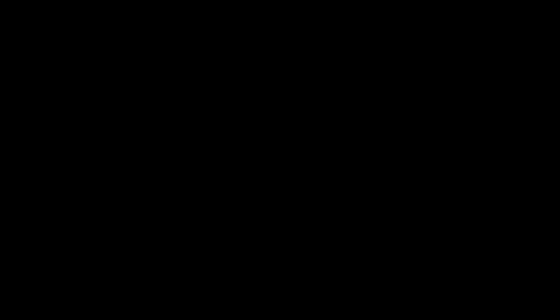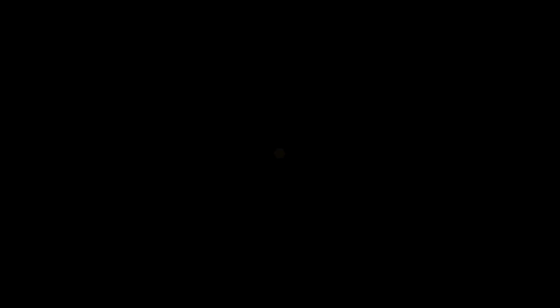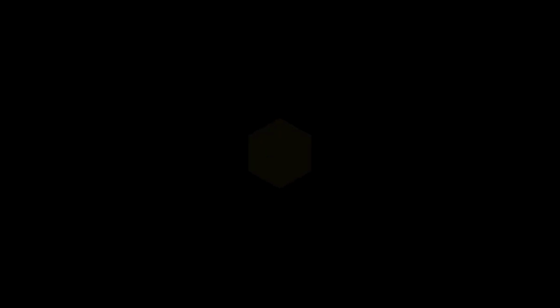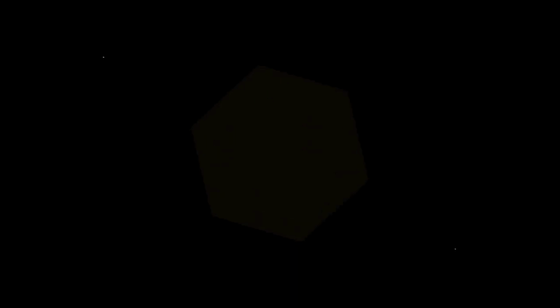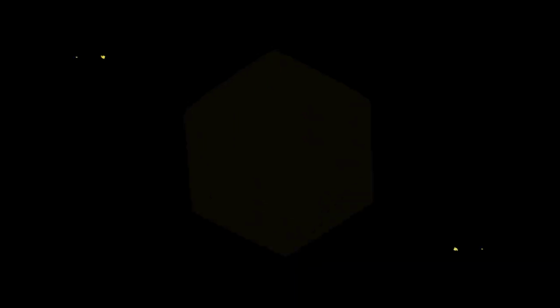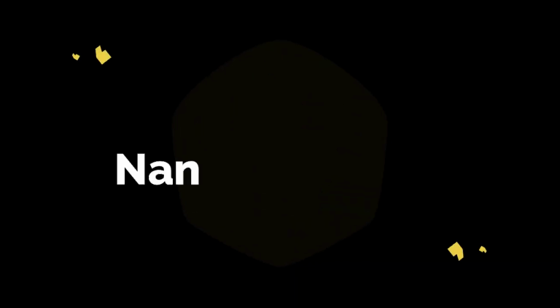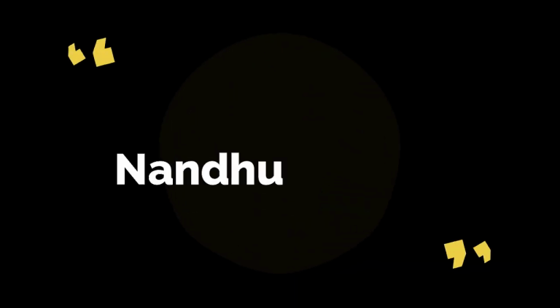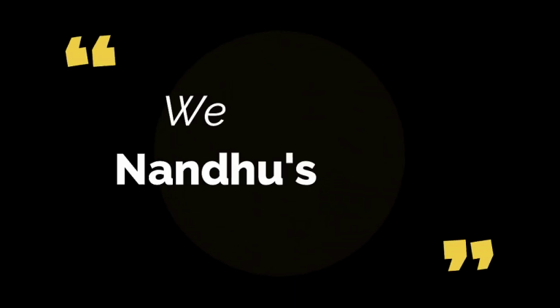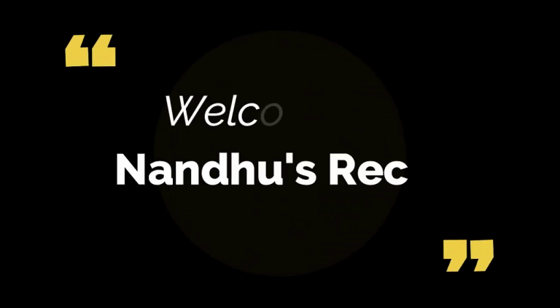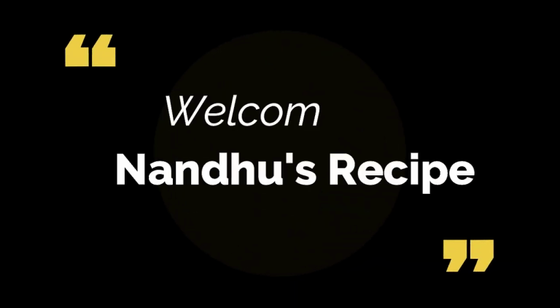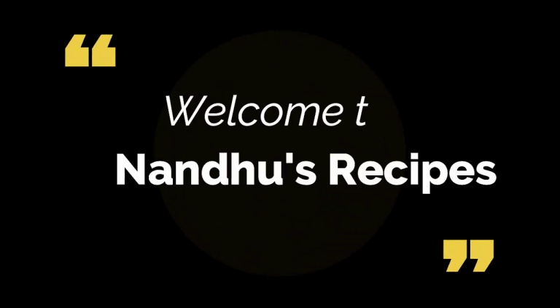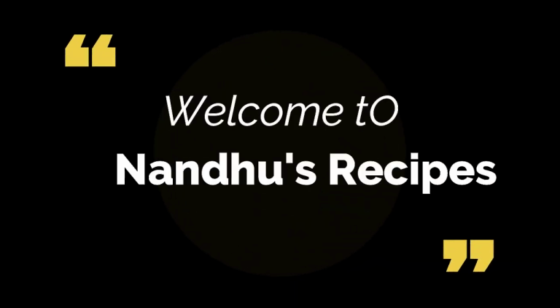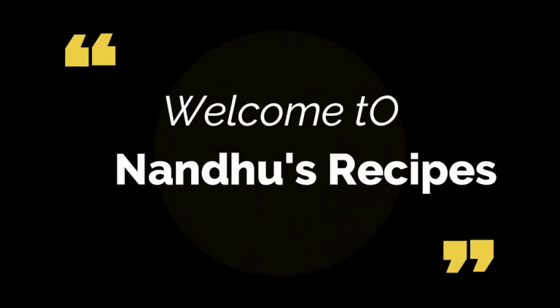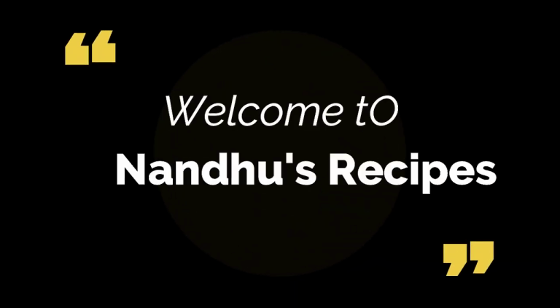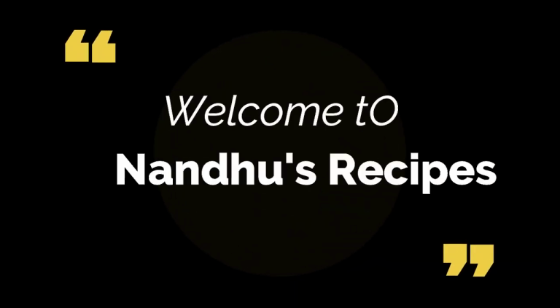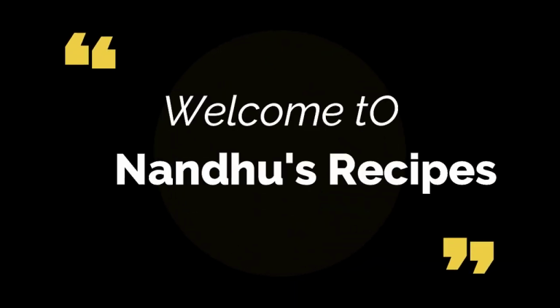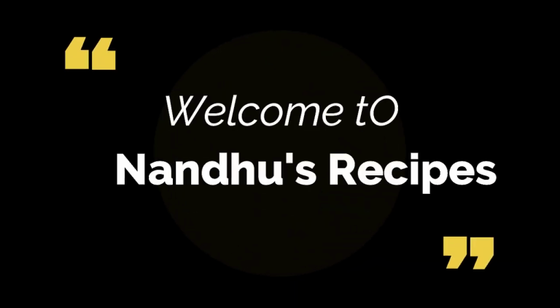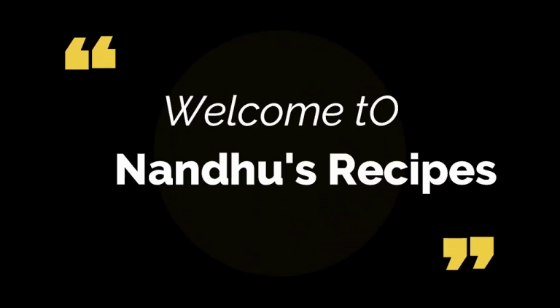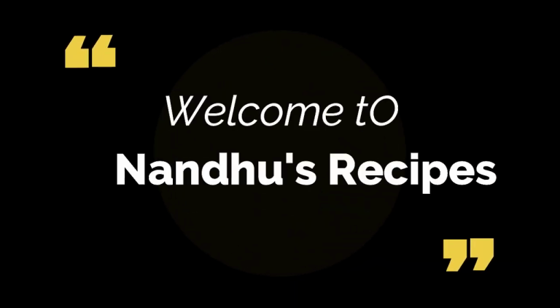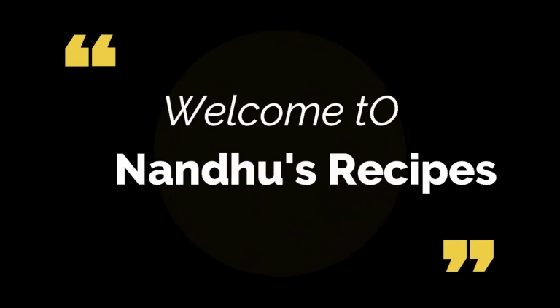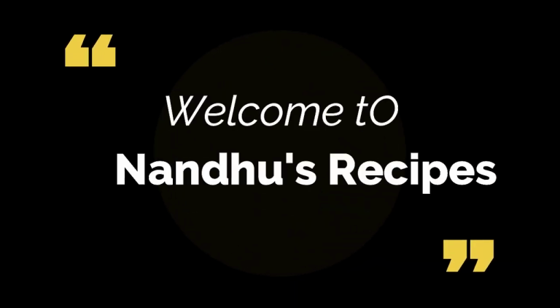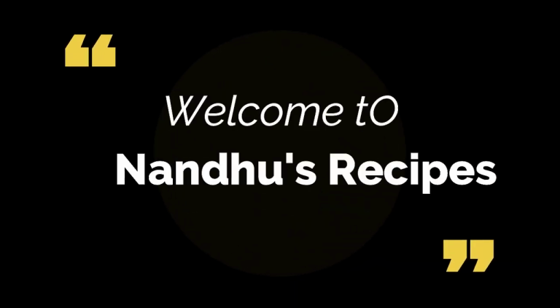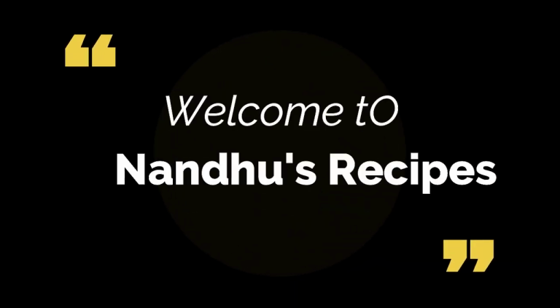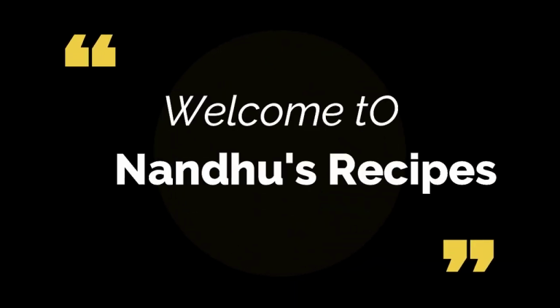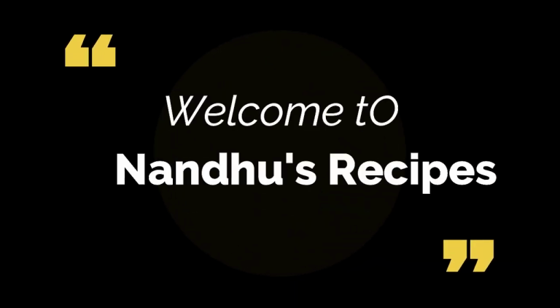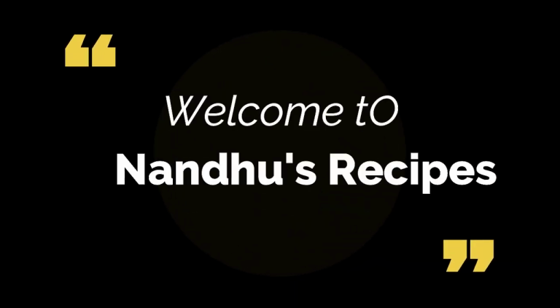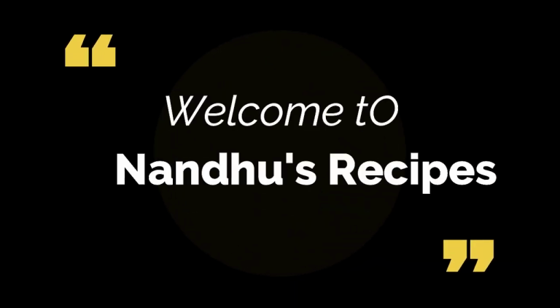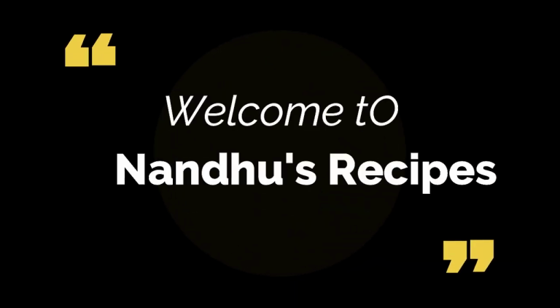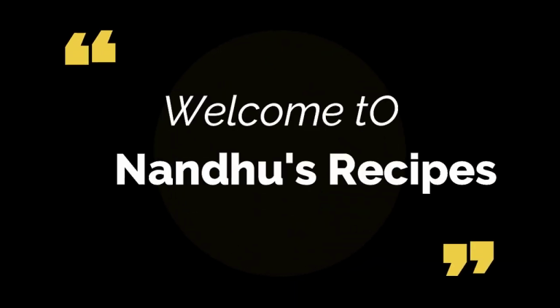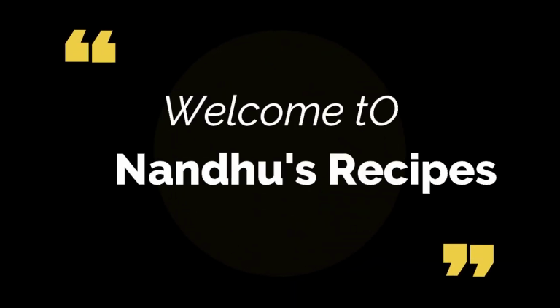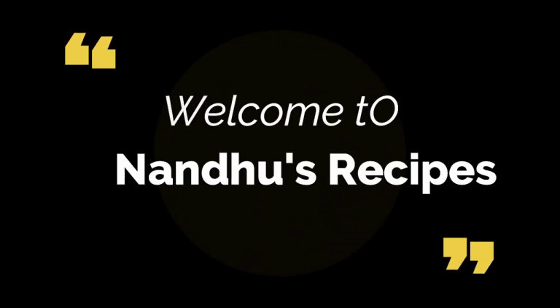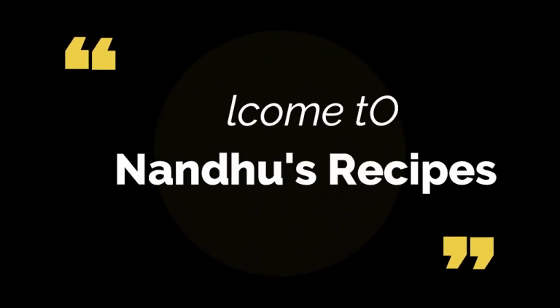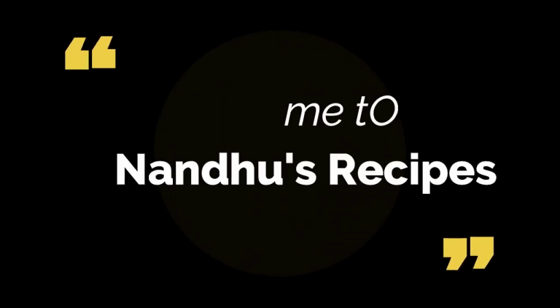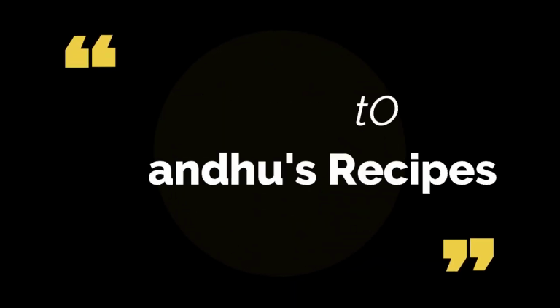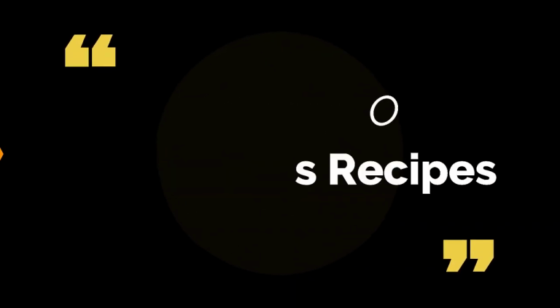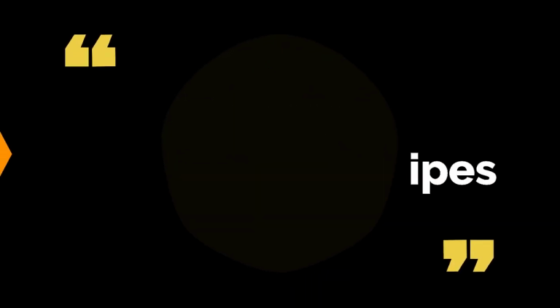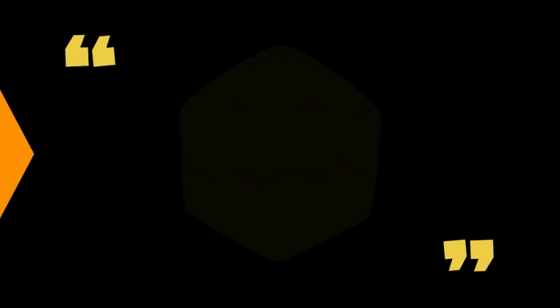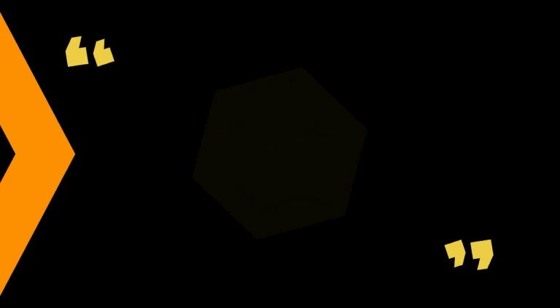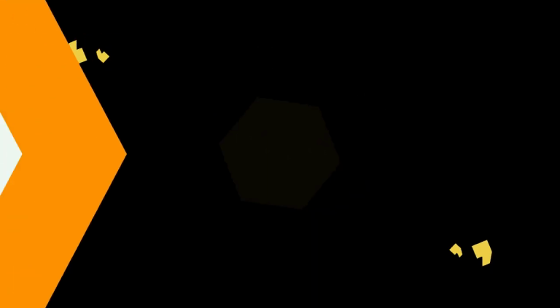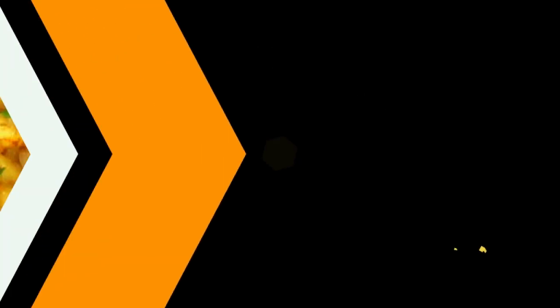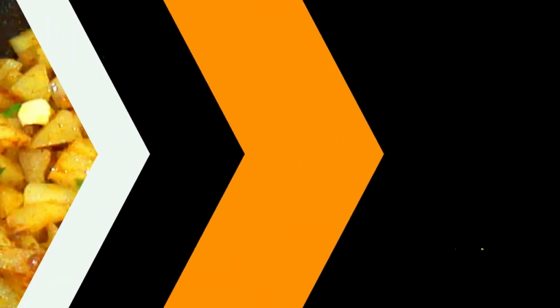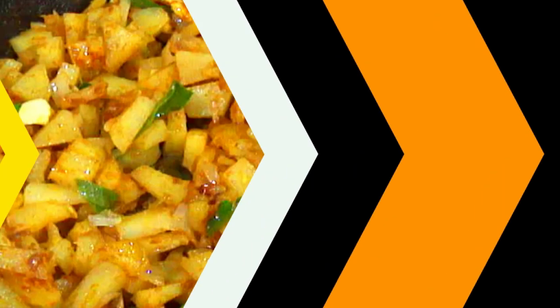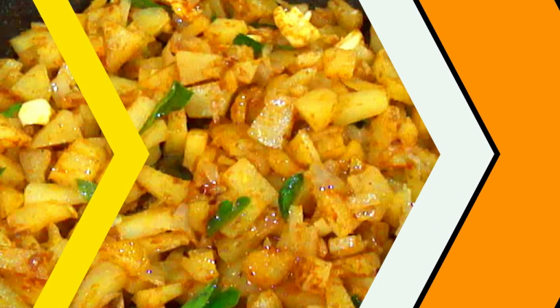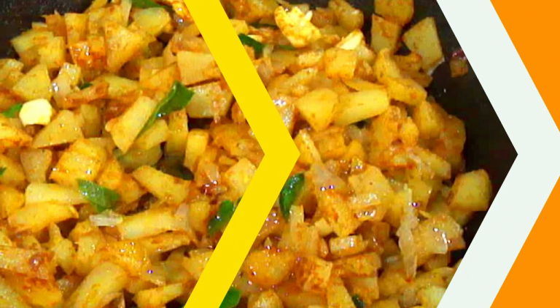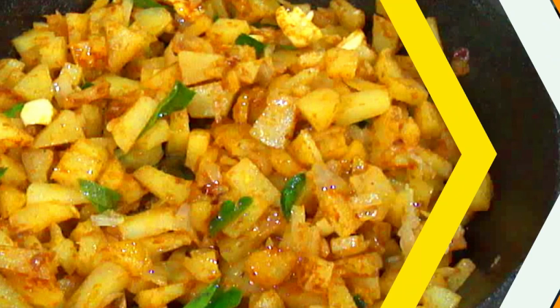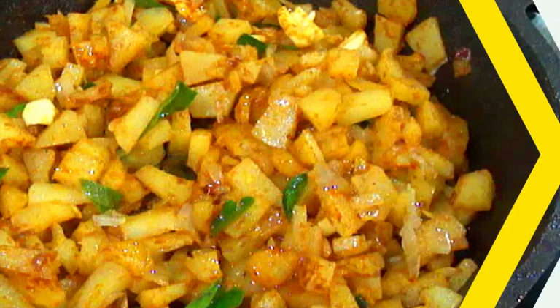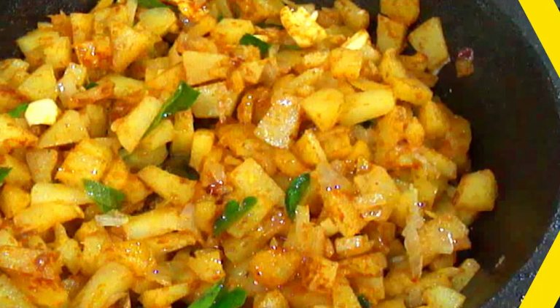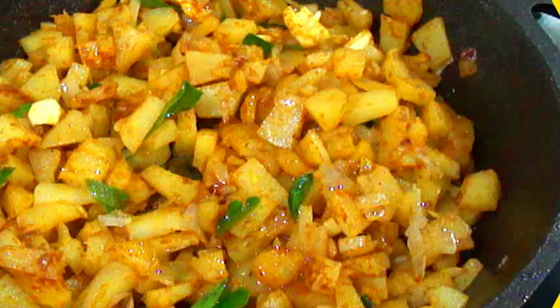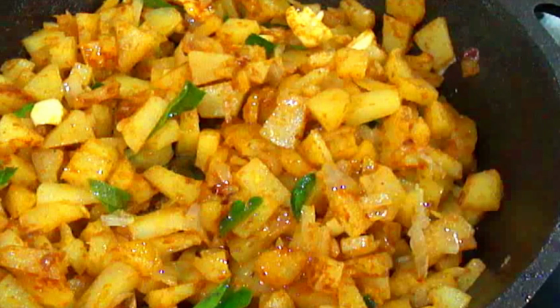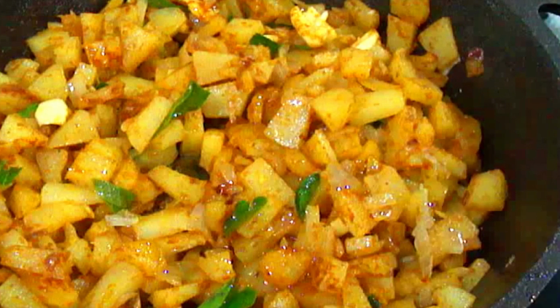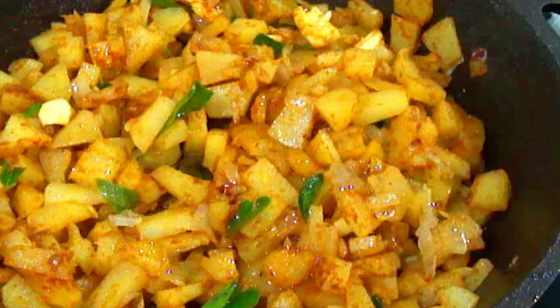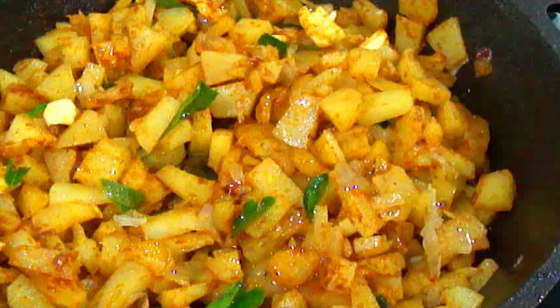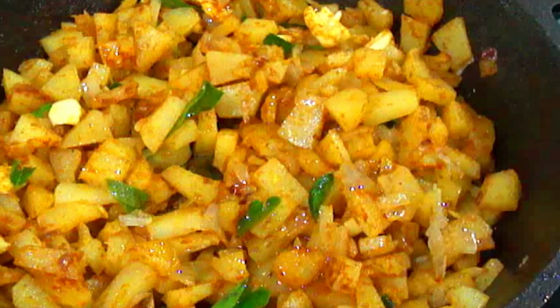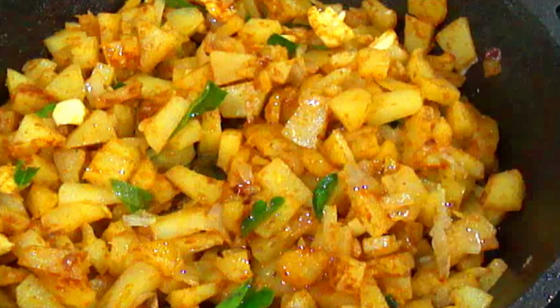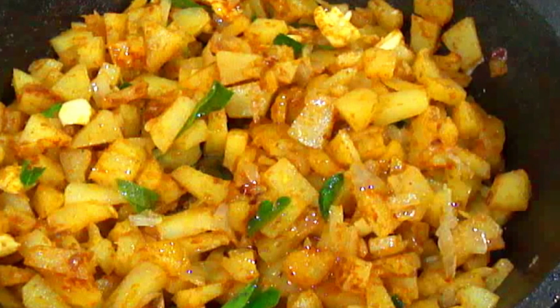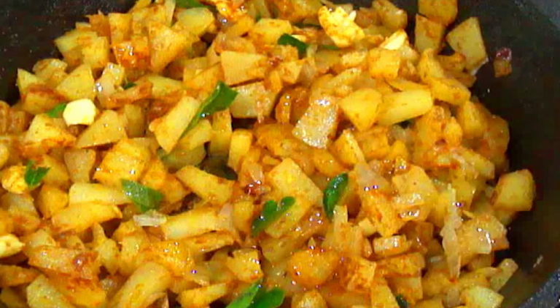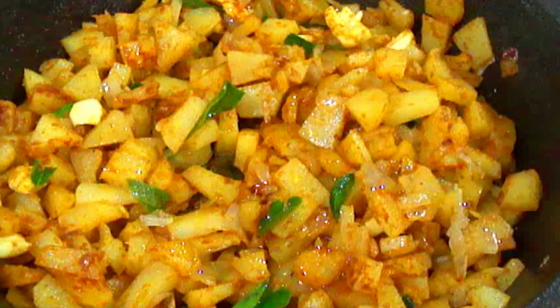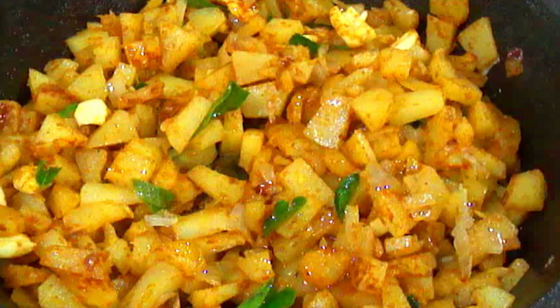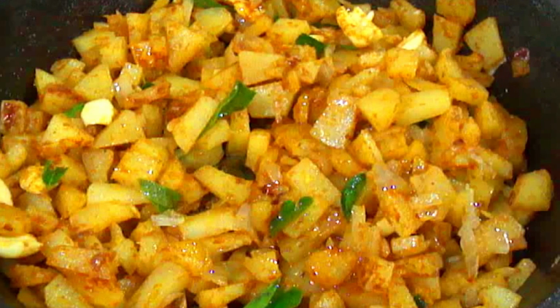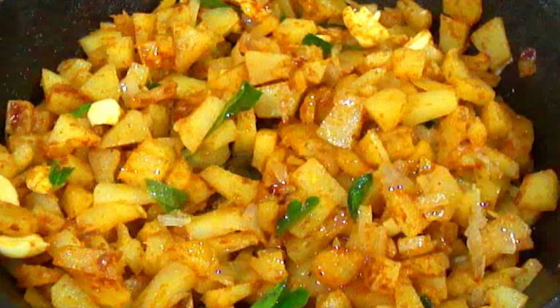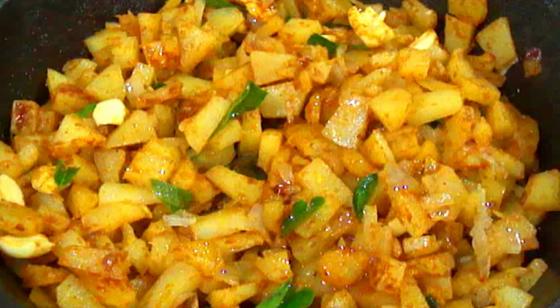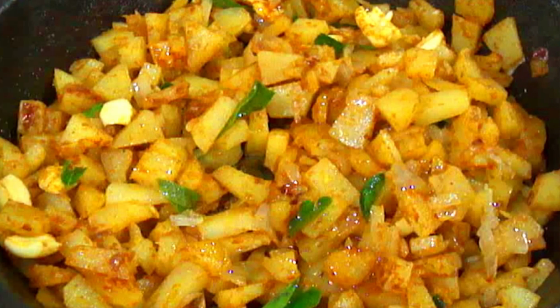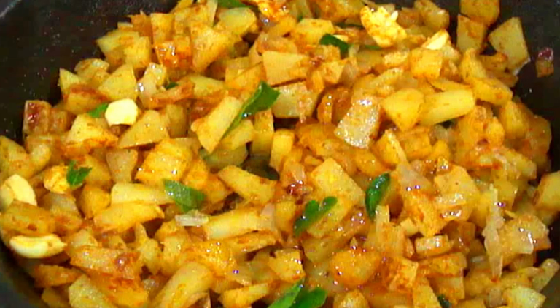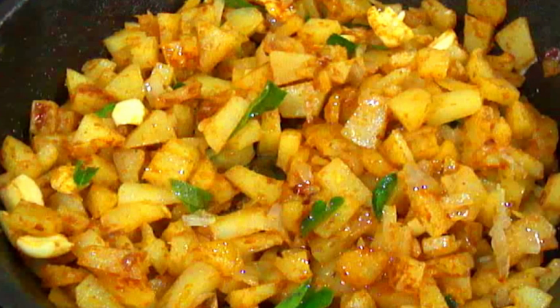Hello Friends! Welcome to Nandoos Recipes! Today, let's see how to do a simple potato fry in a cast iron skillet.